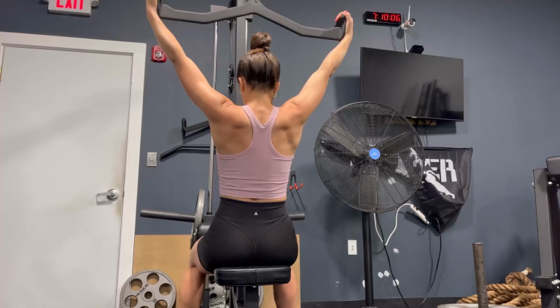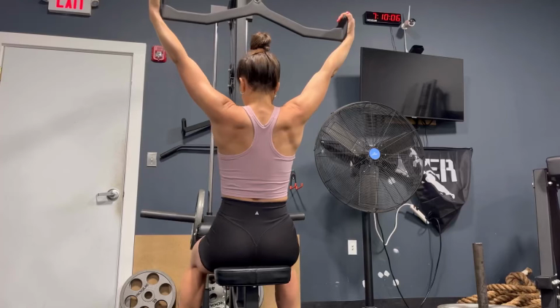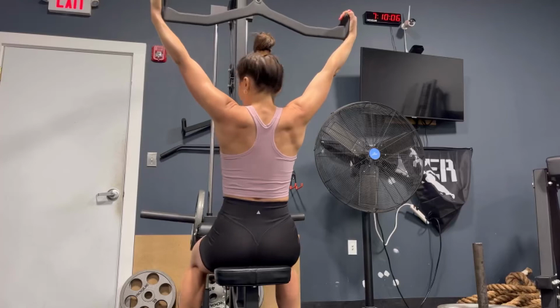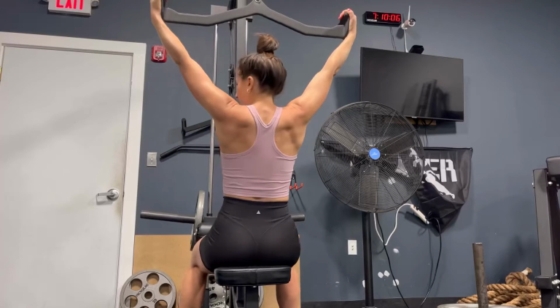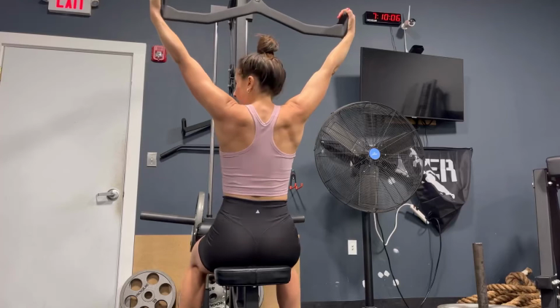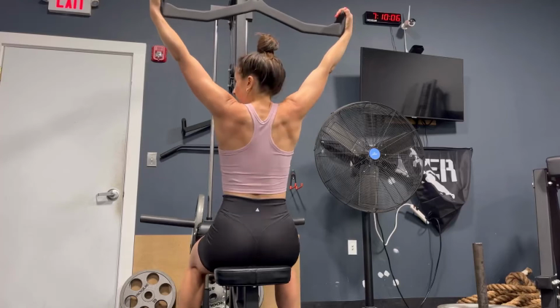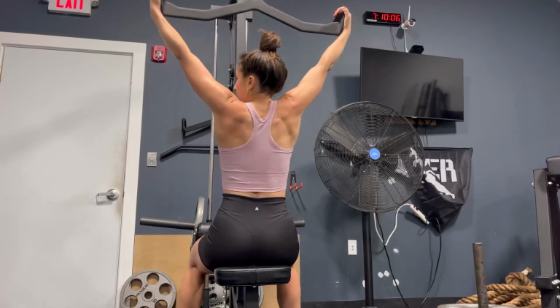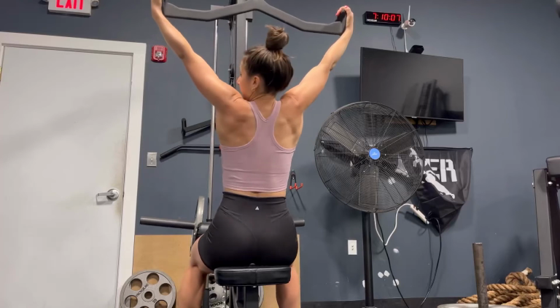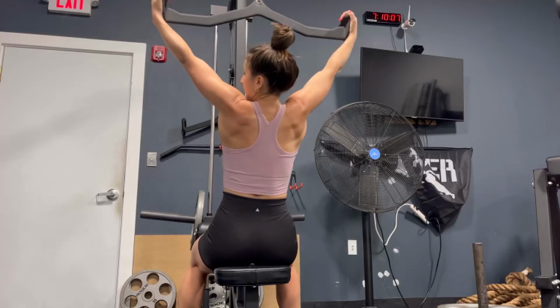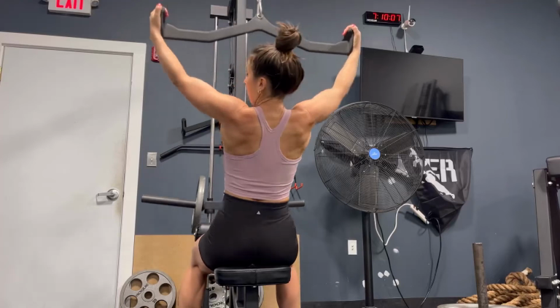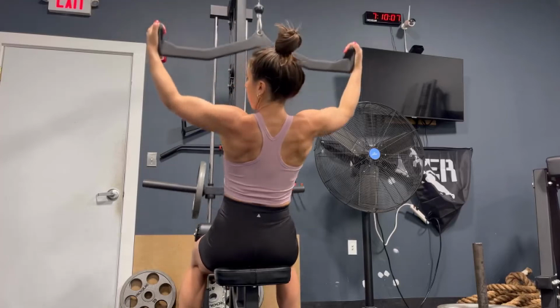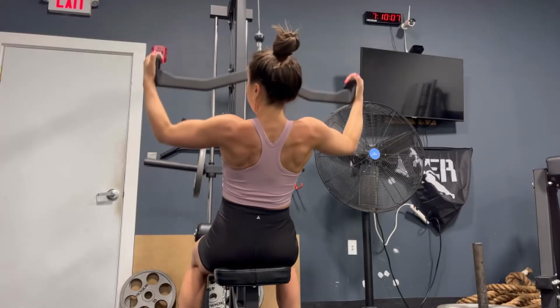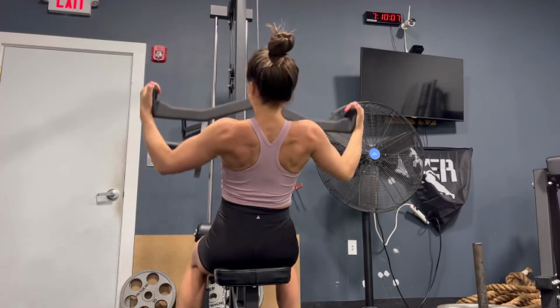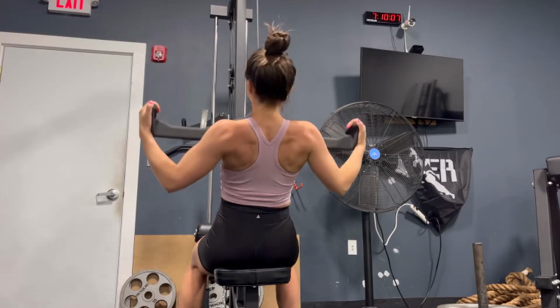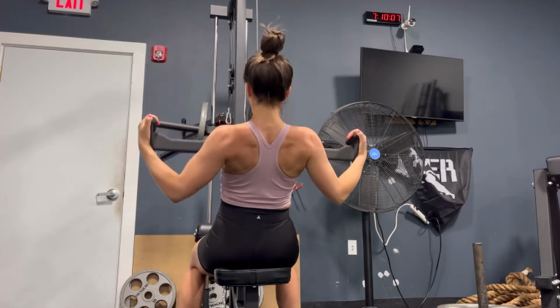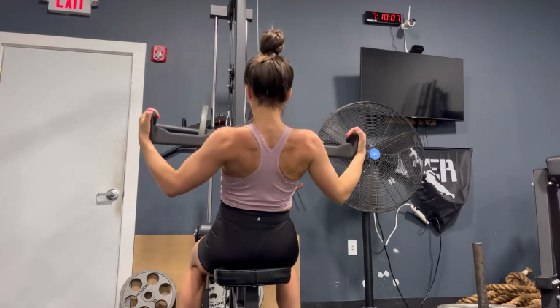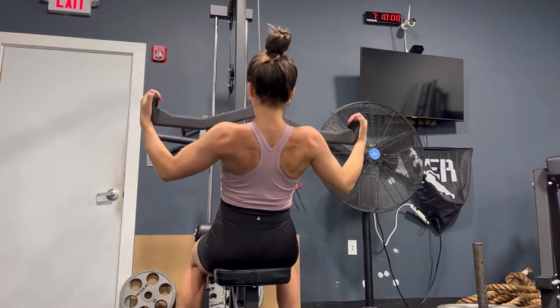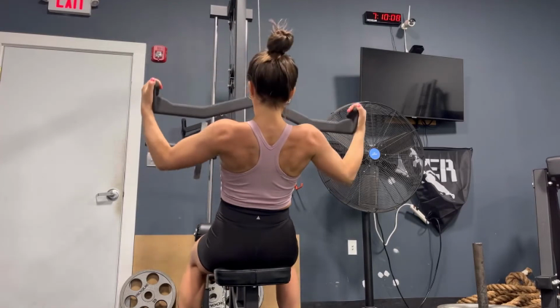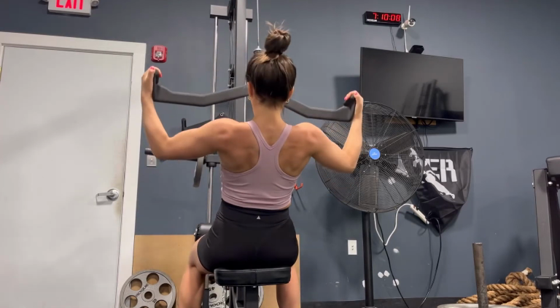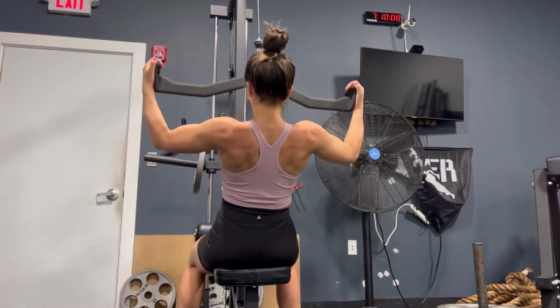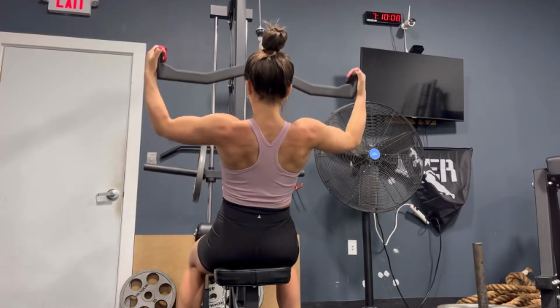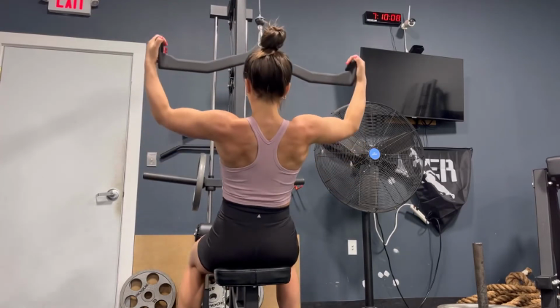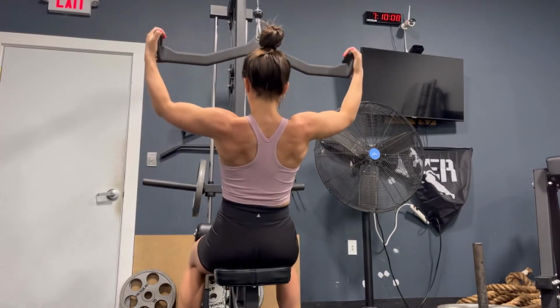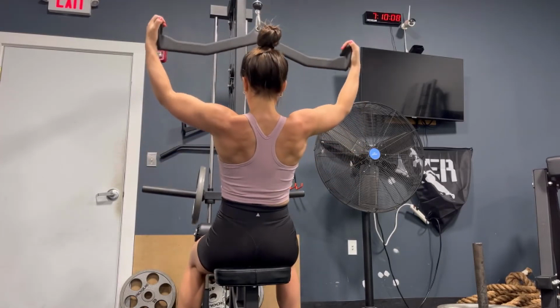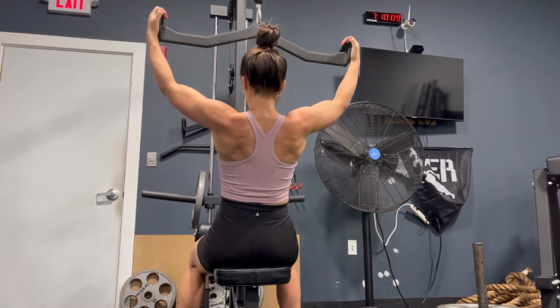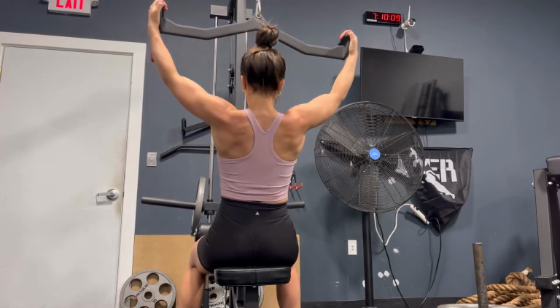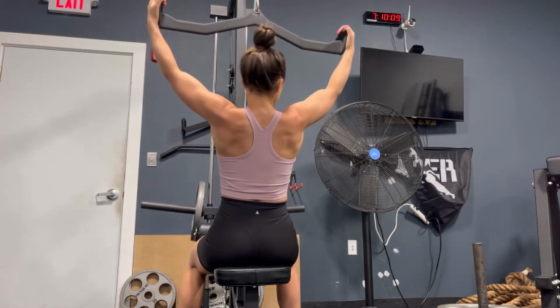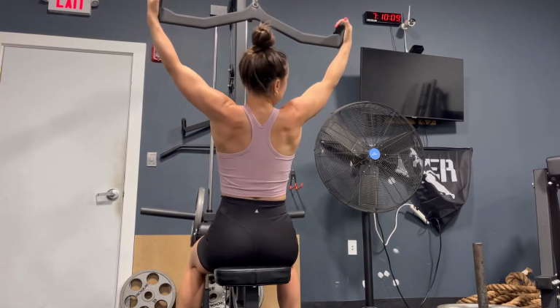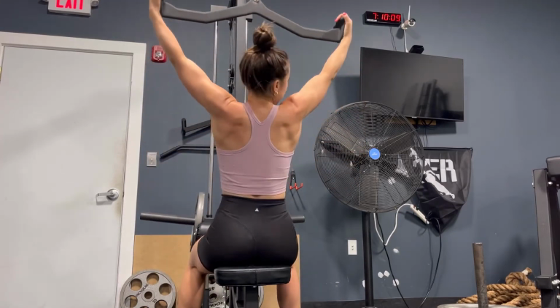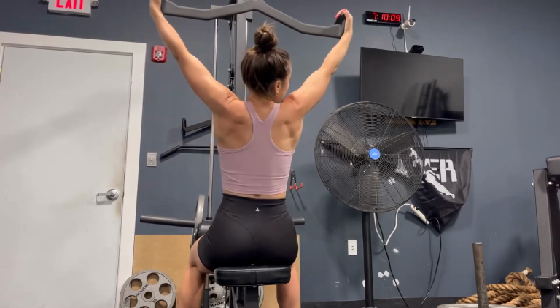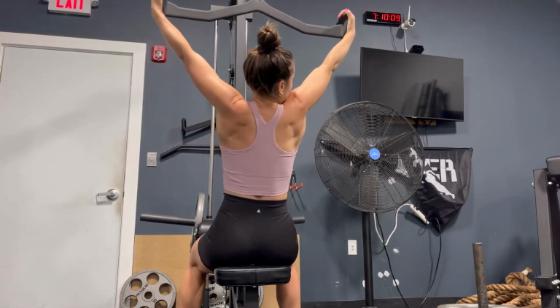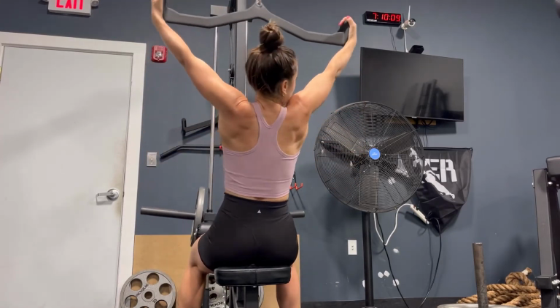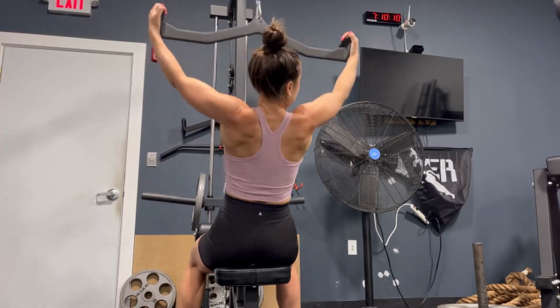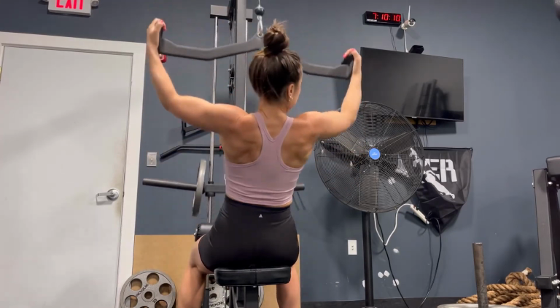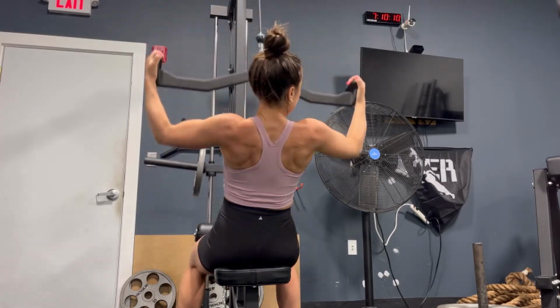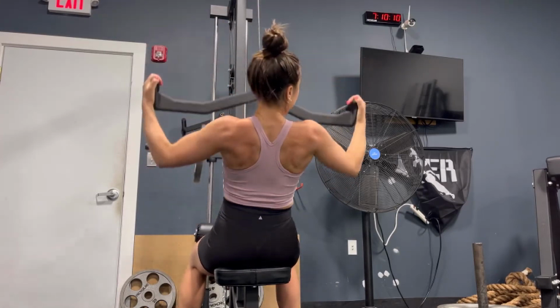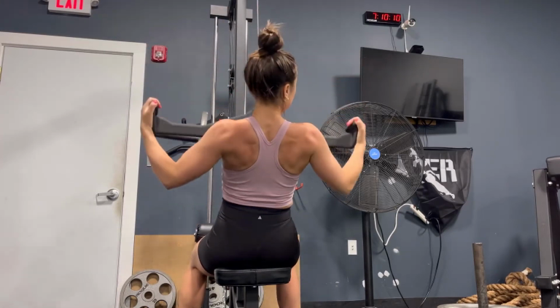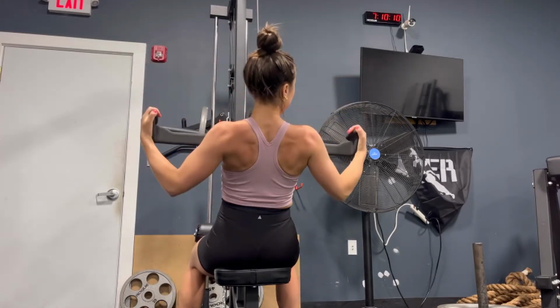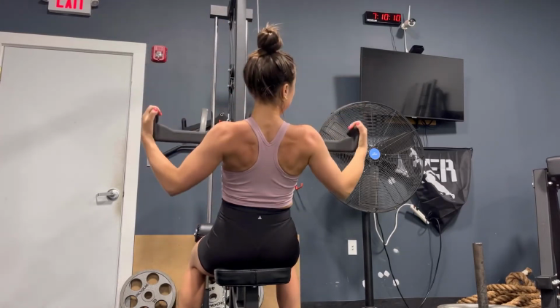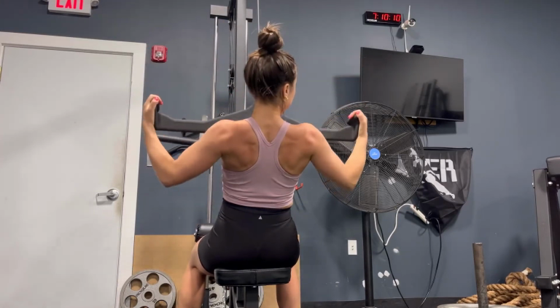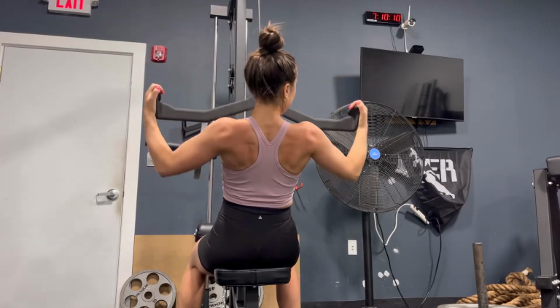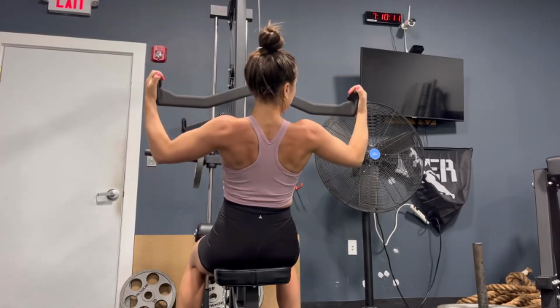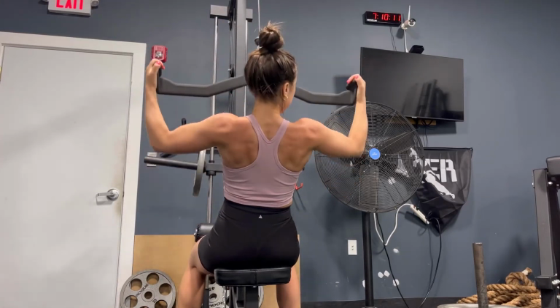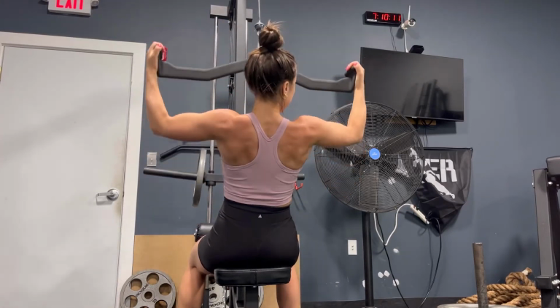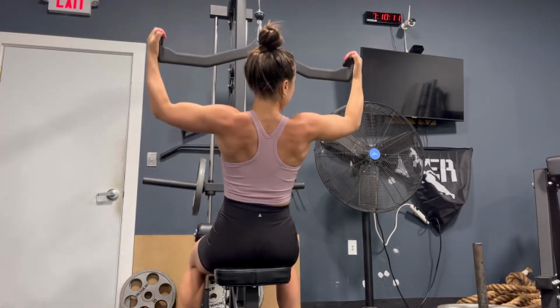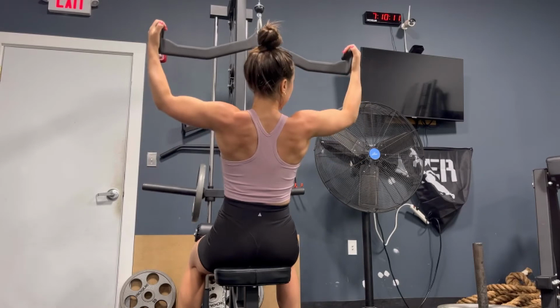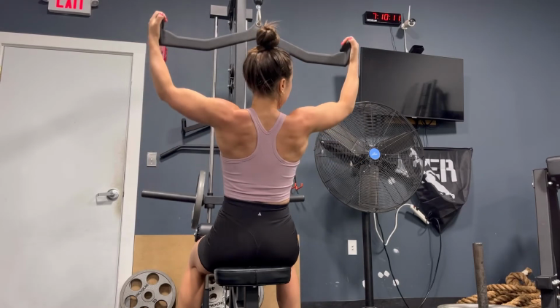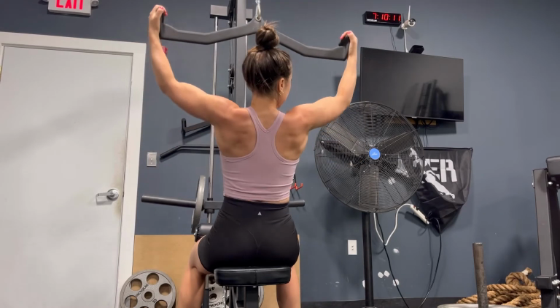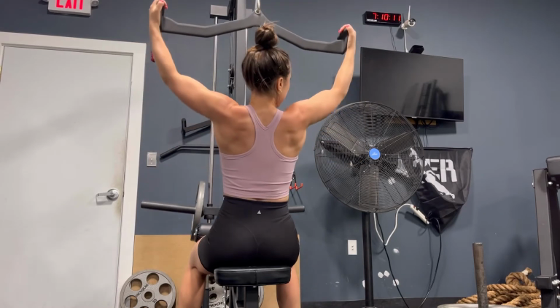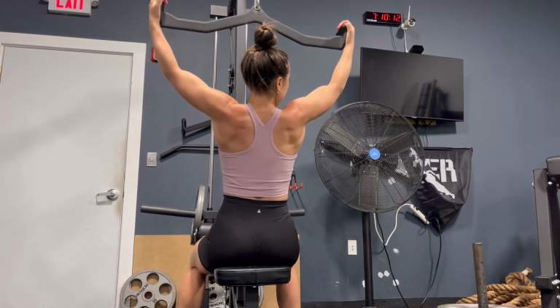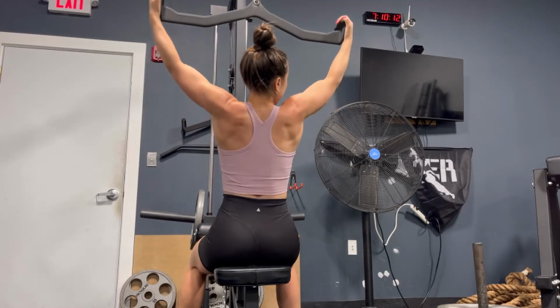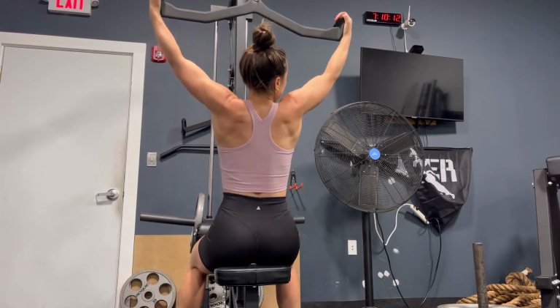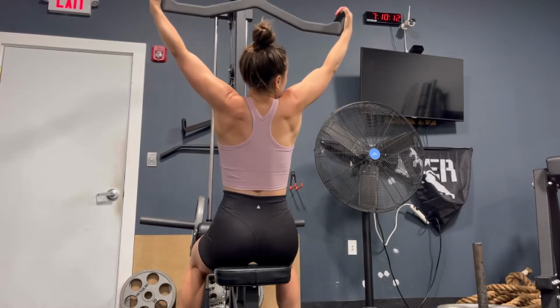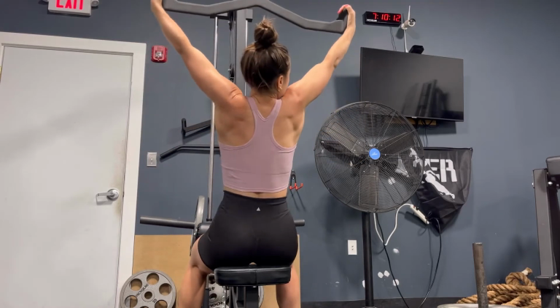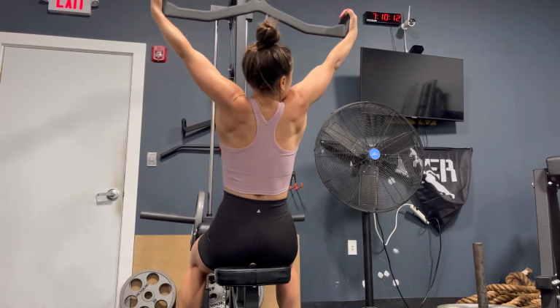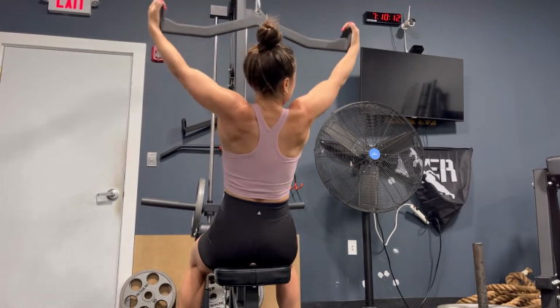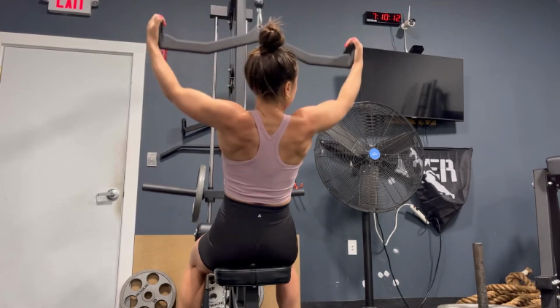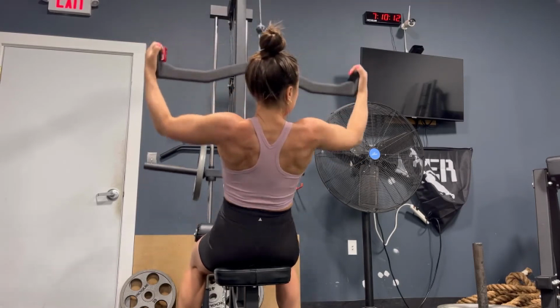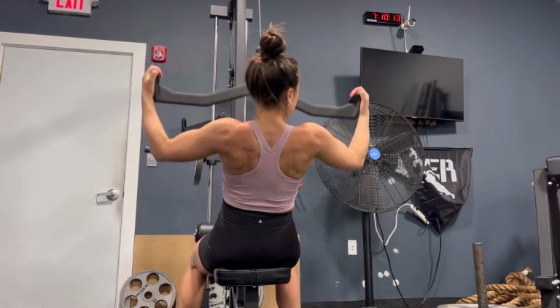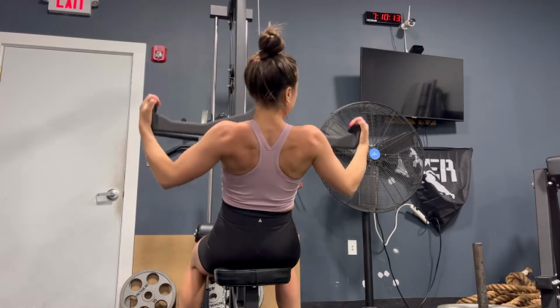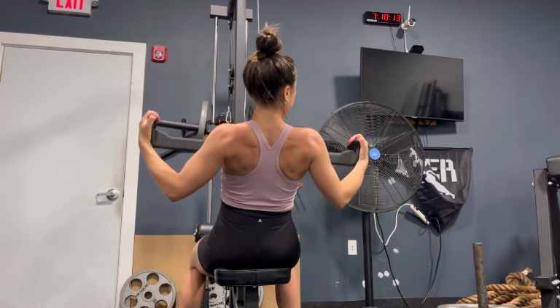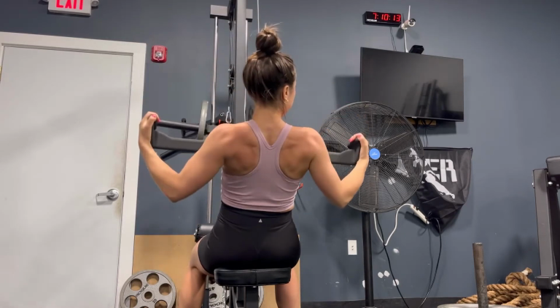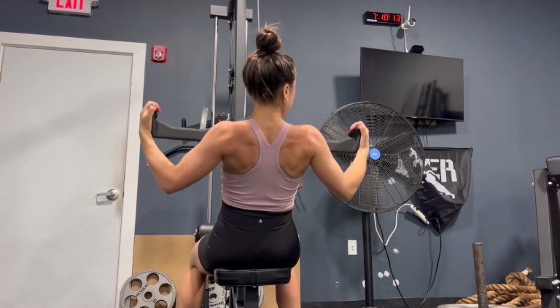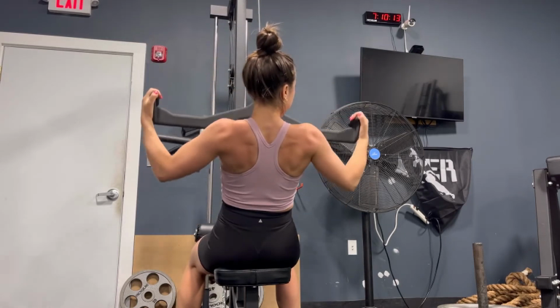Here I am setting up for a lat pulldown. The biggest piece of advice is you always want to have your shoulders down and back and your chest nice and proud and open.